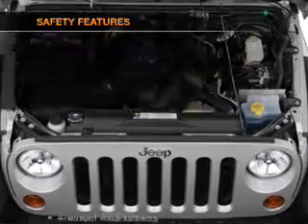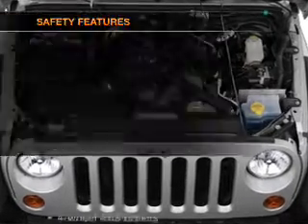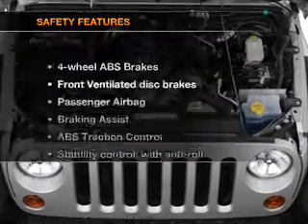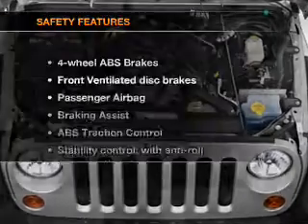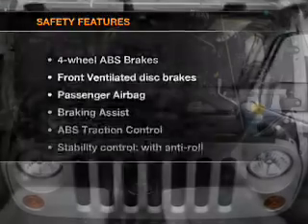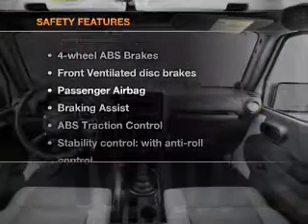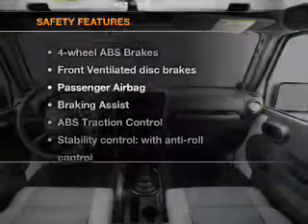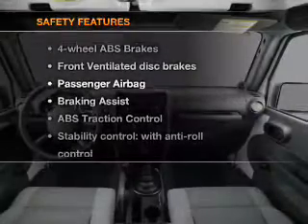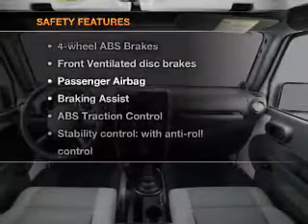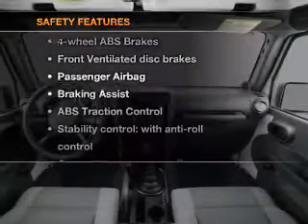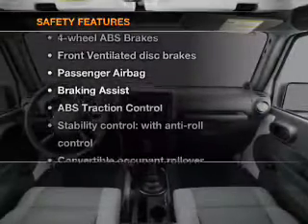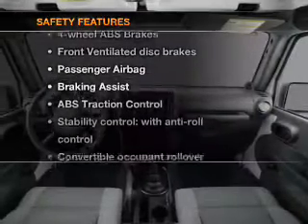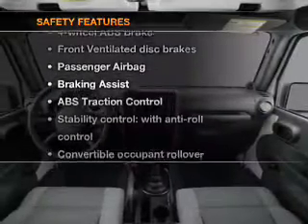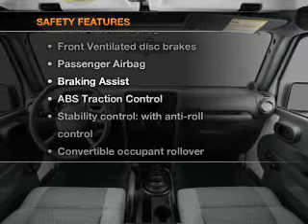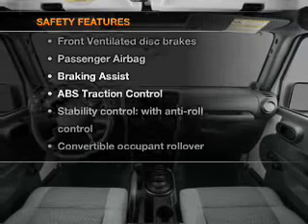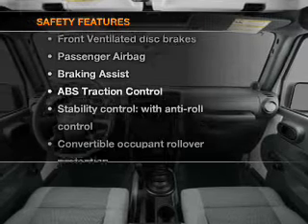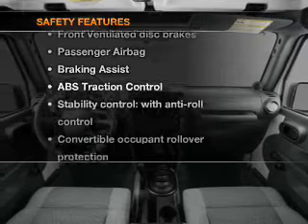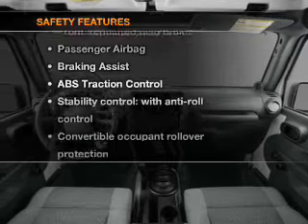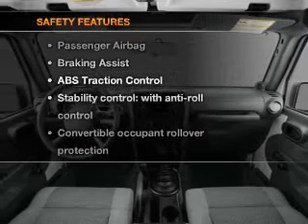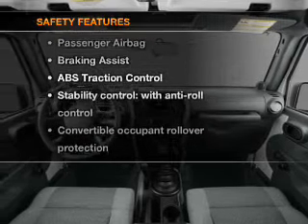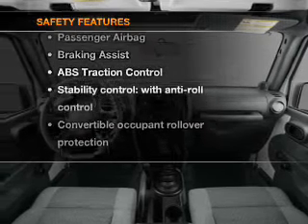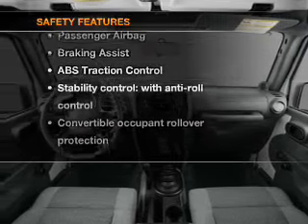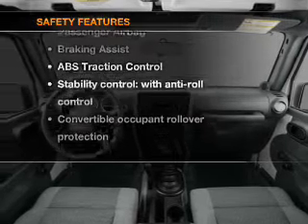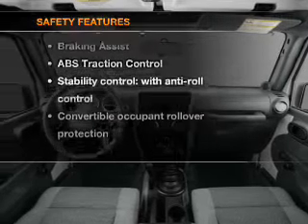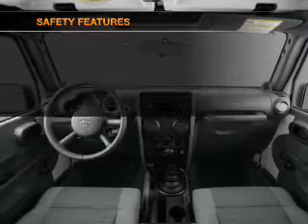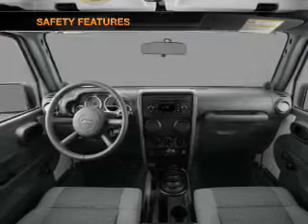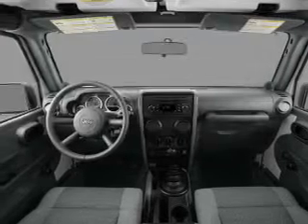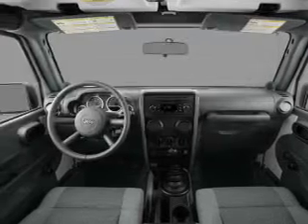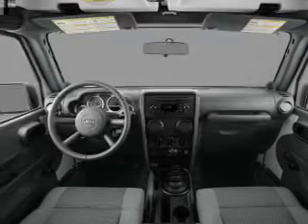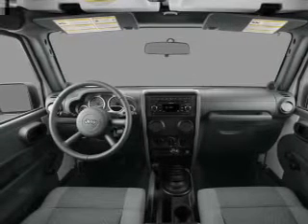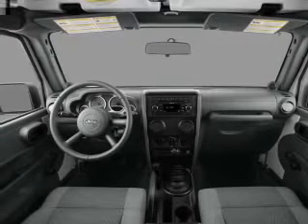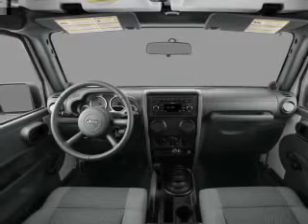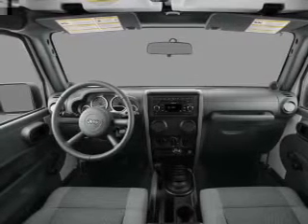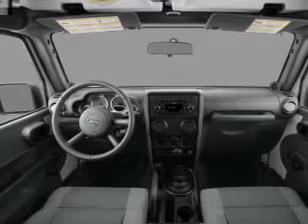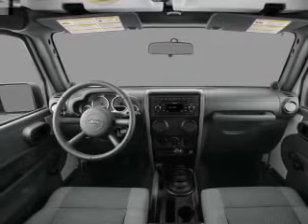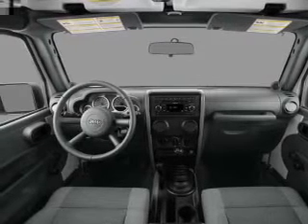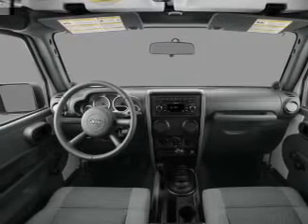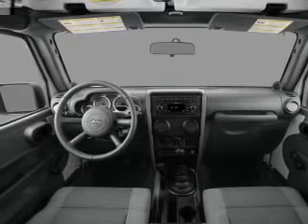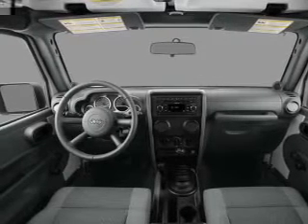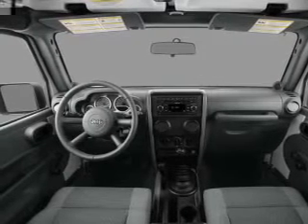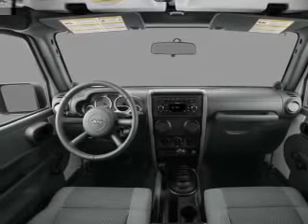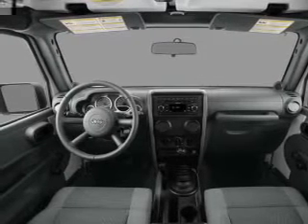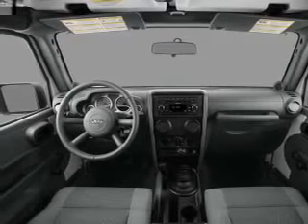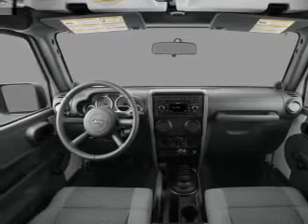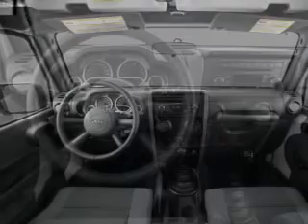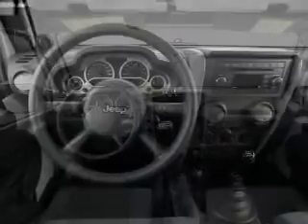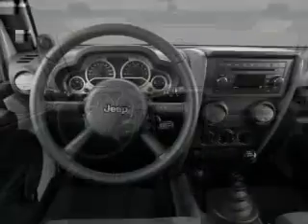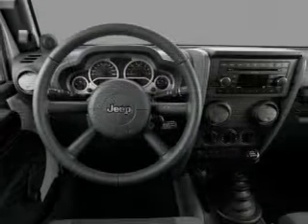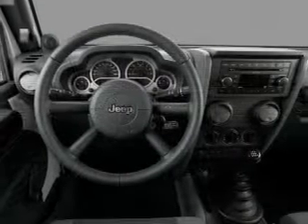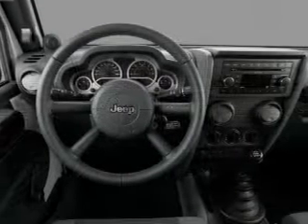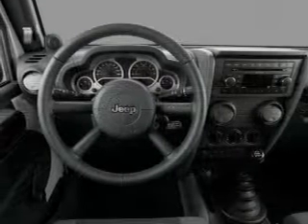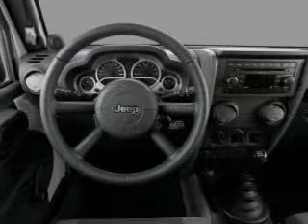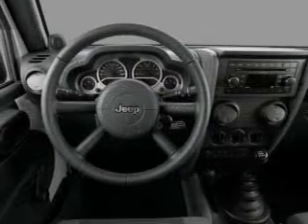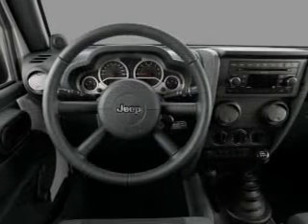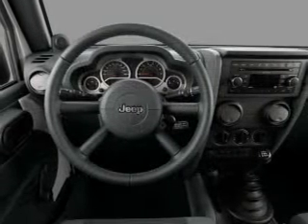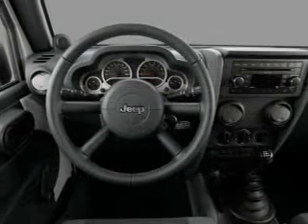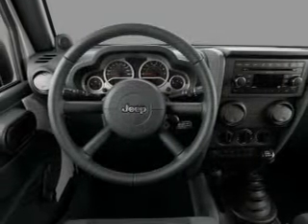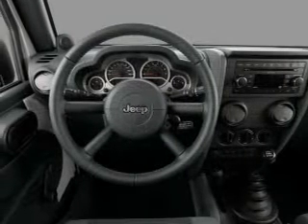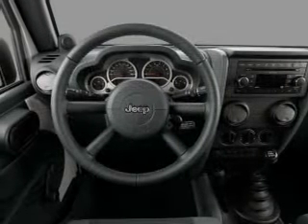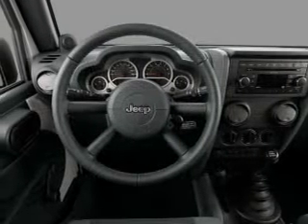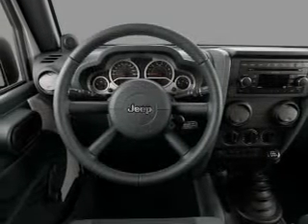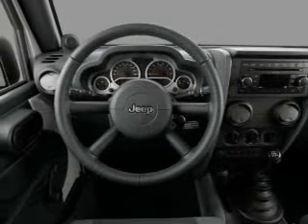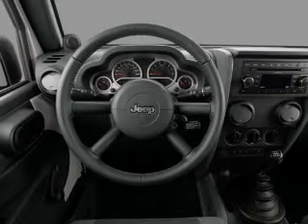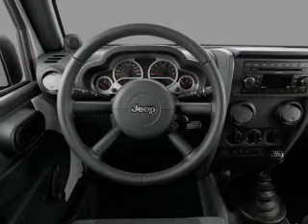And for your peace of mind, the following safety equipment is included: front ventilated disc brakes, passenger air bag, and stability control.